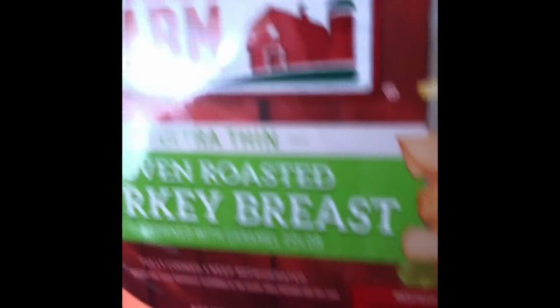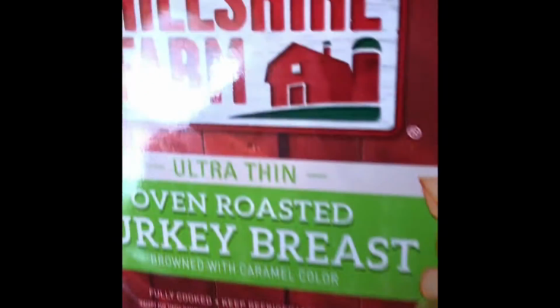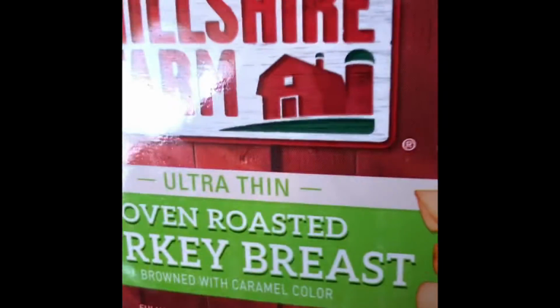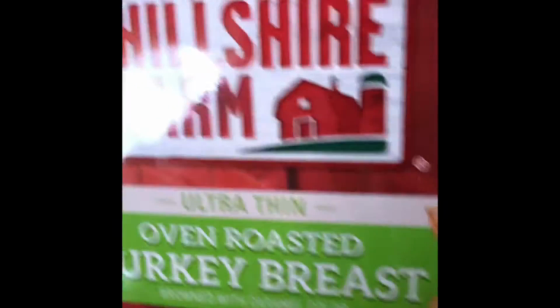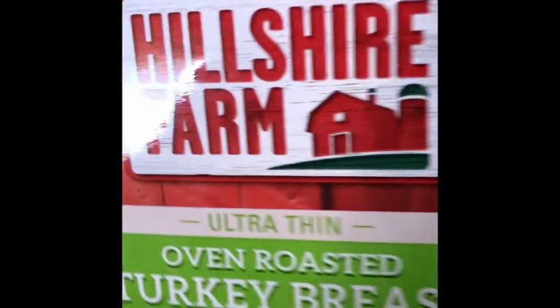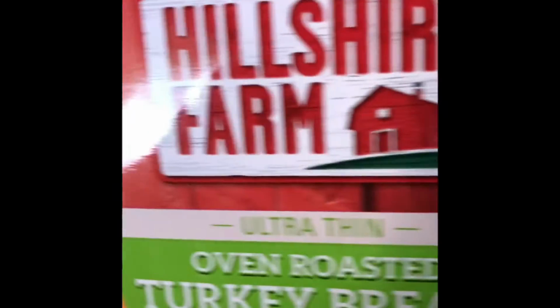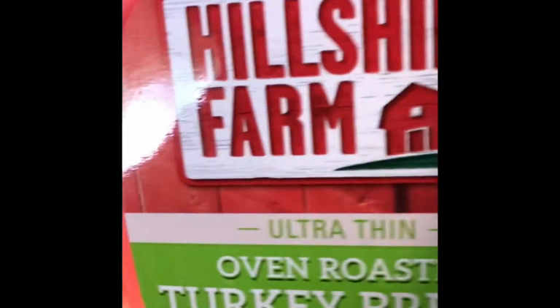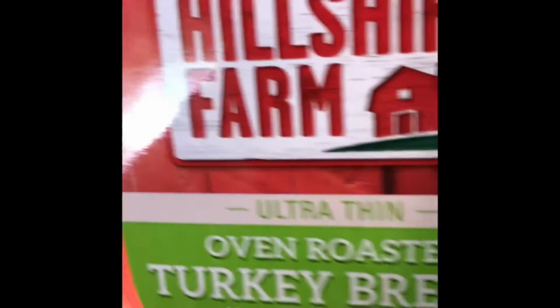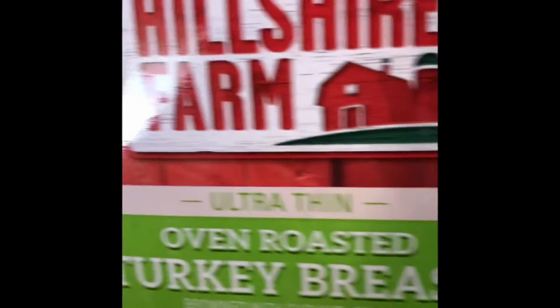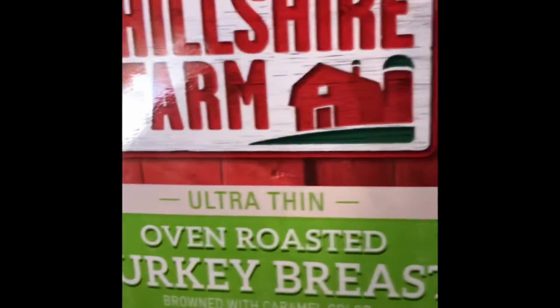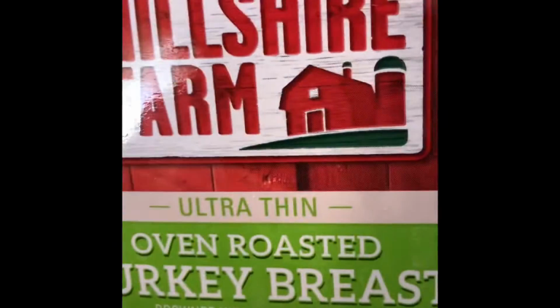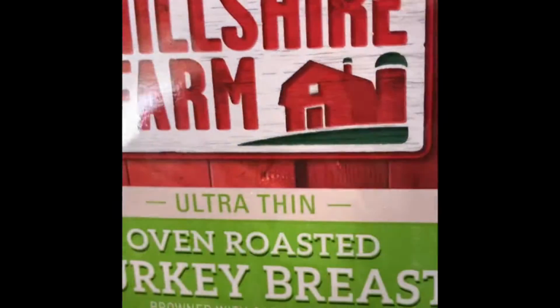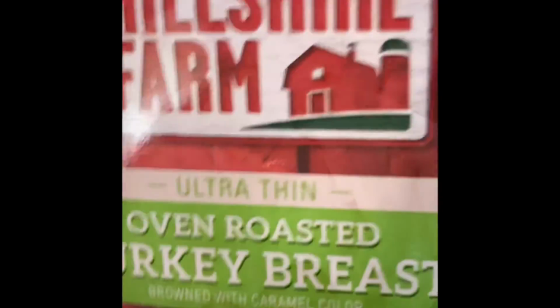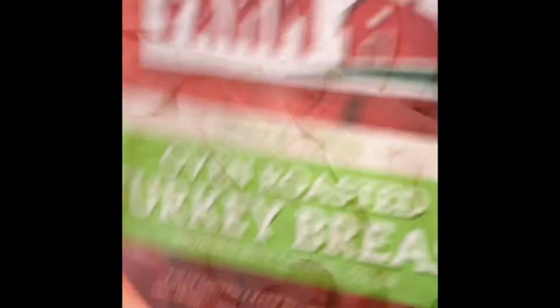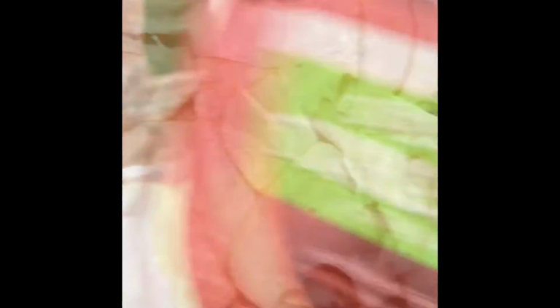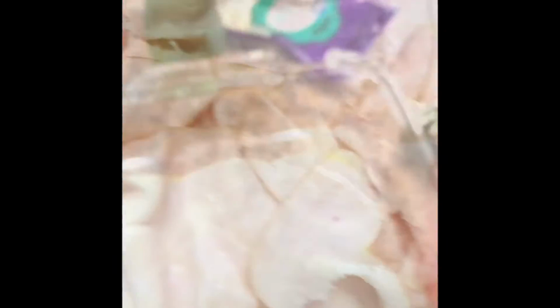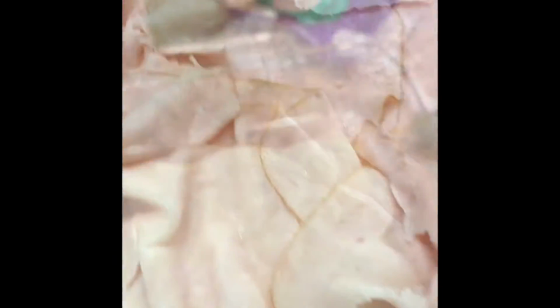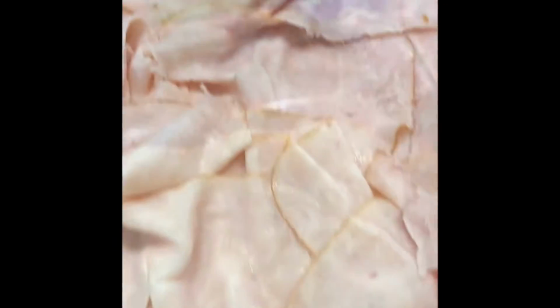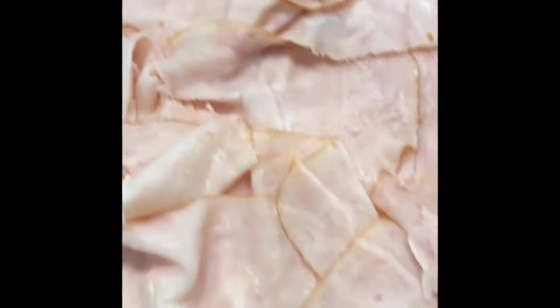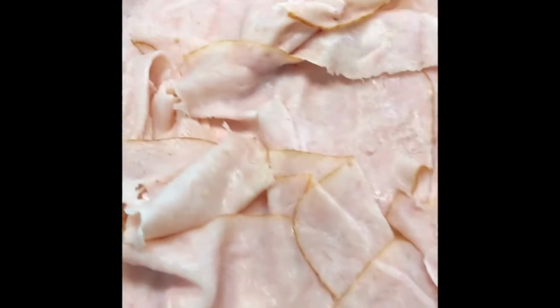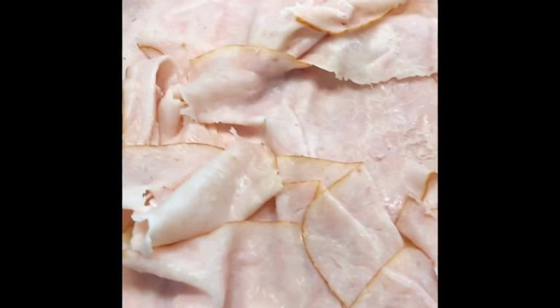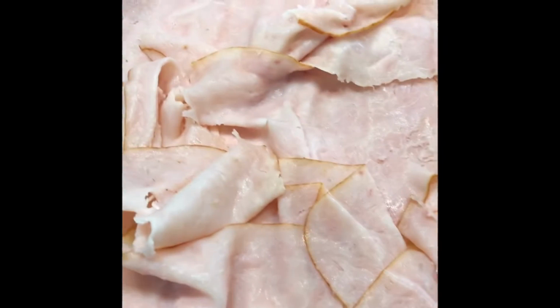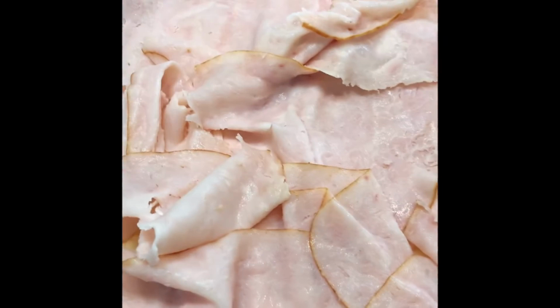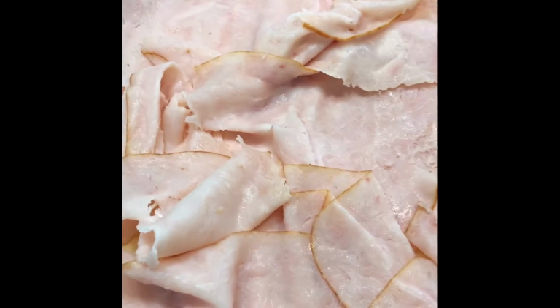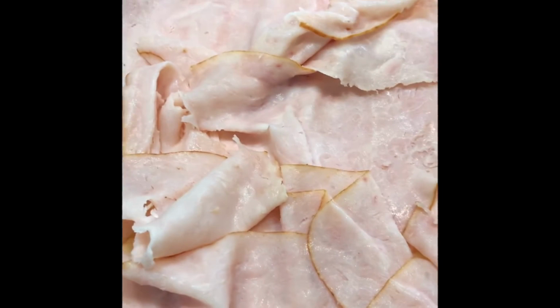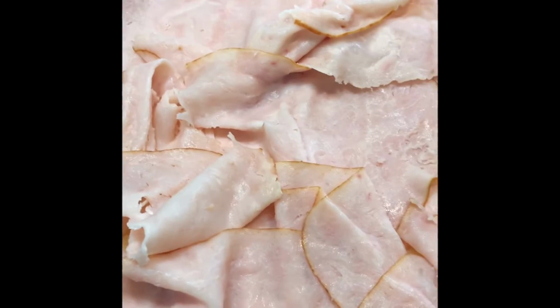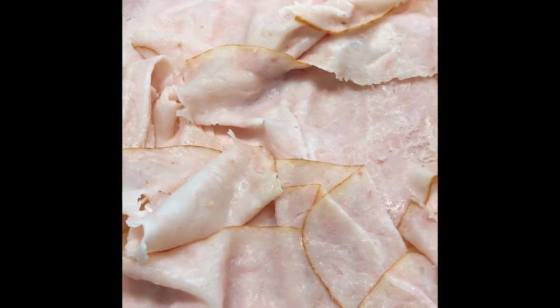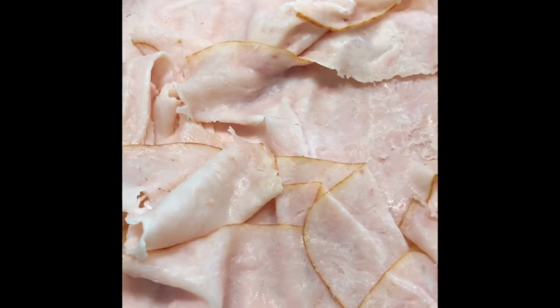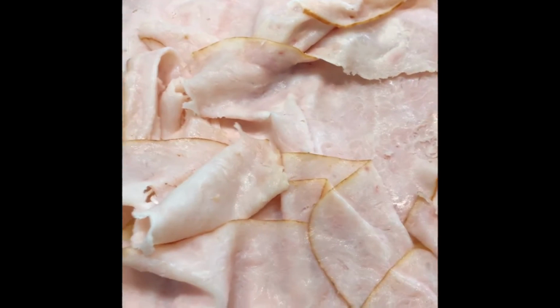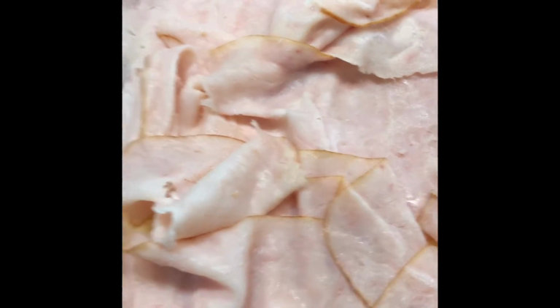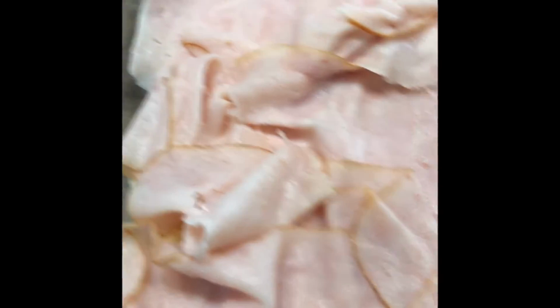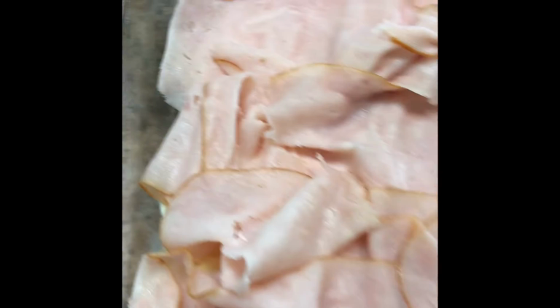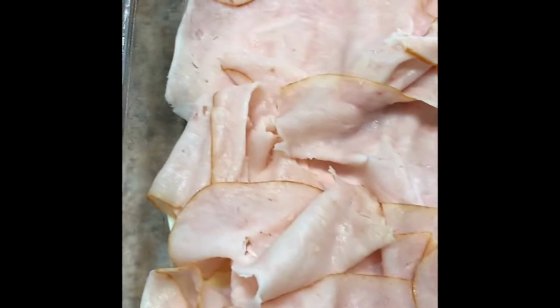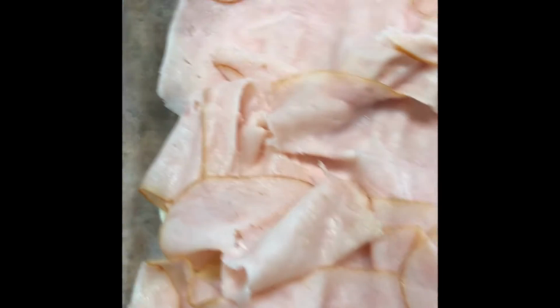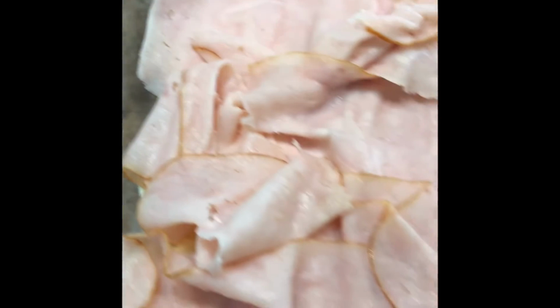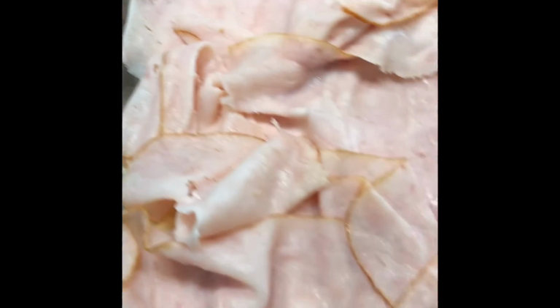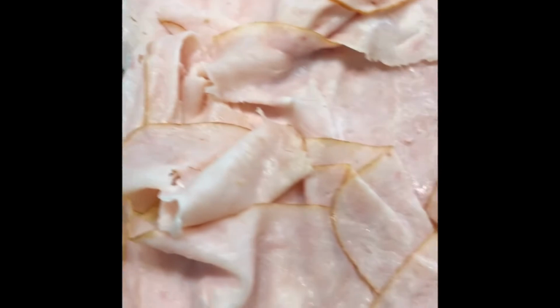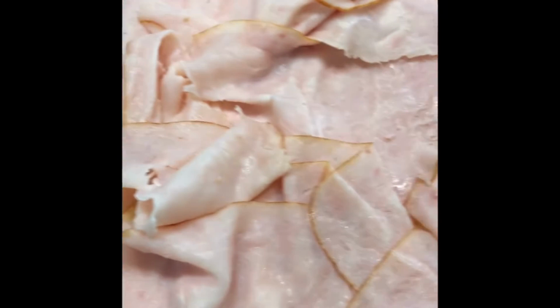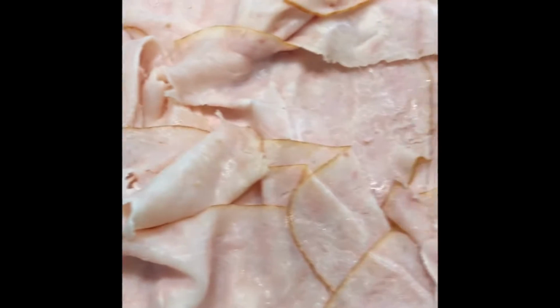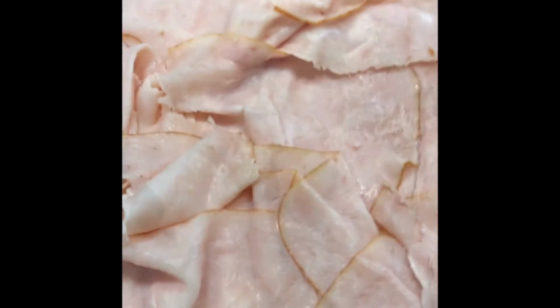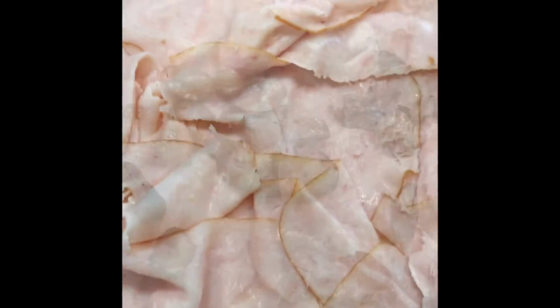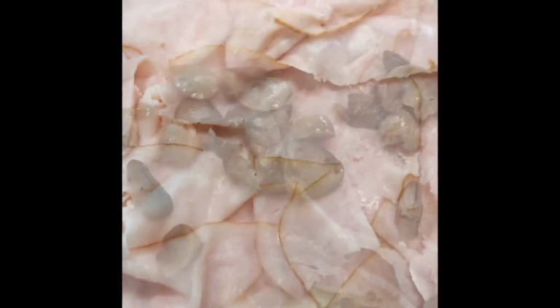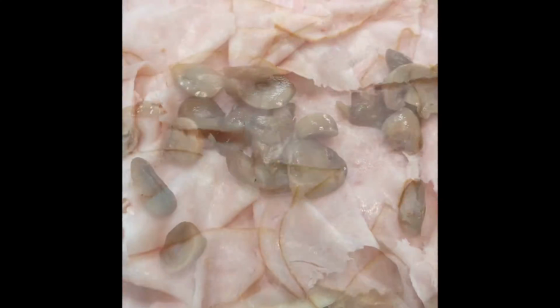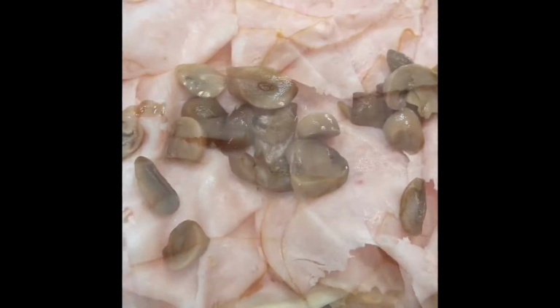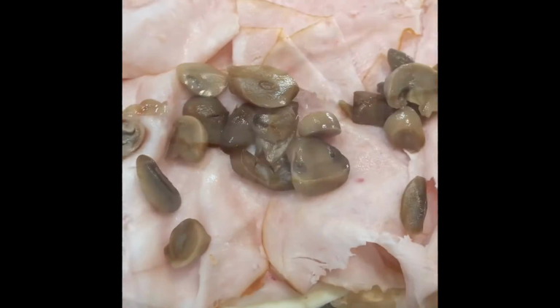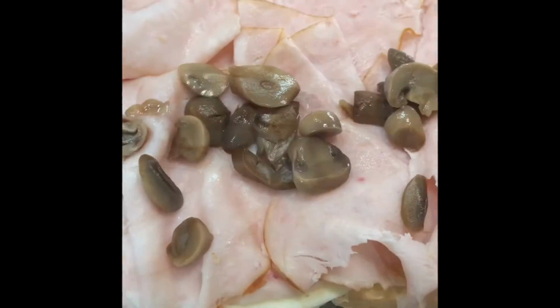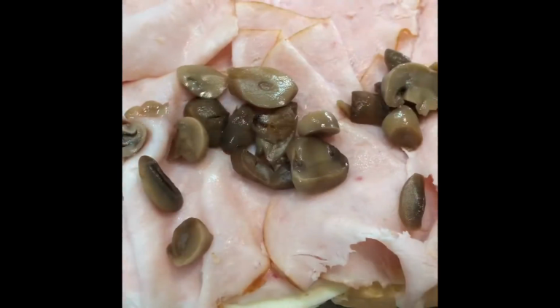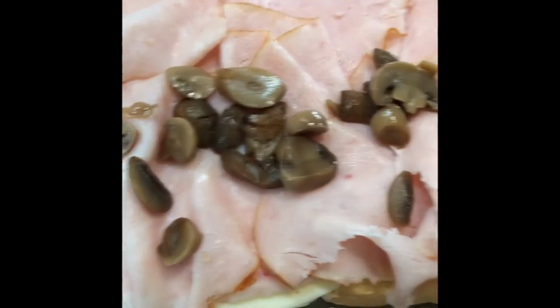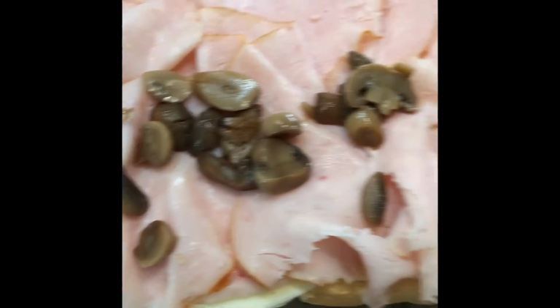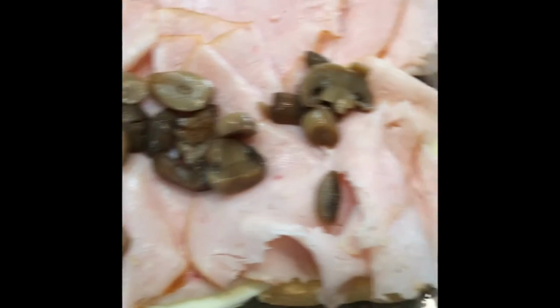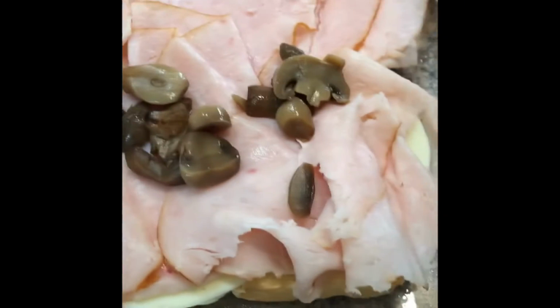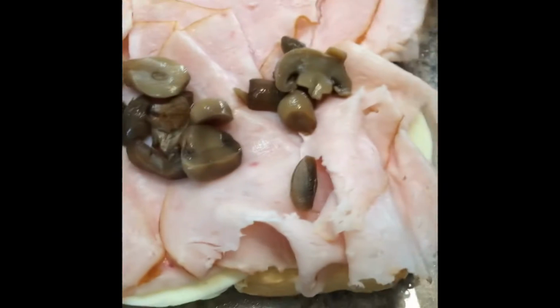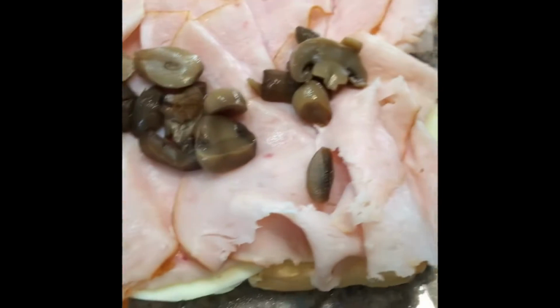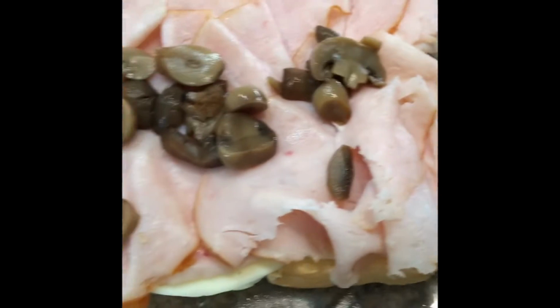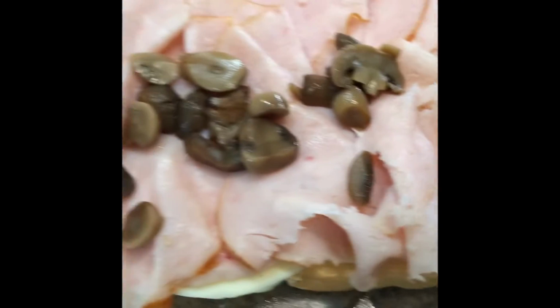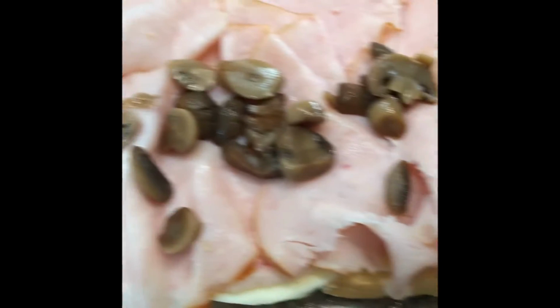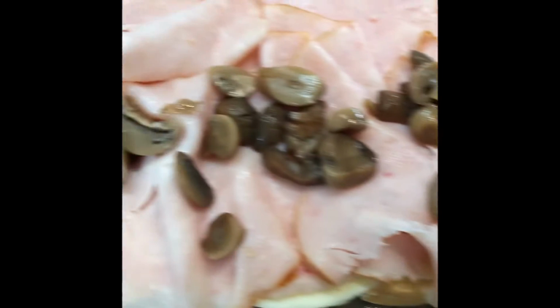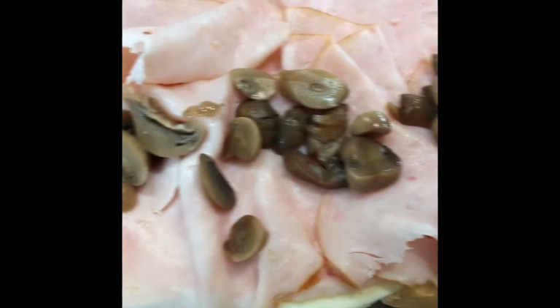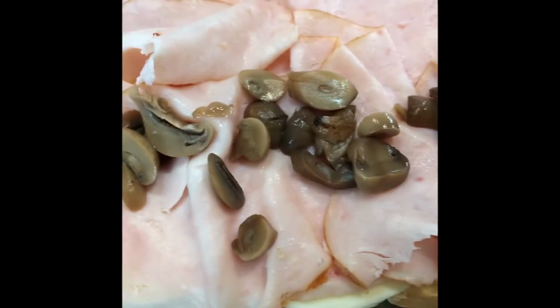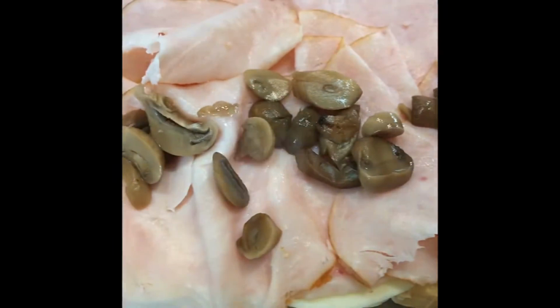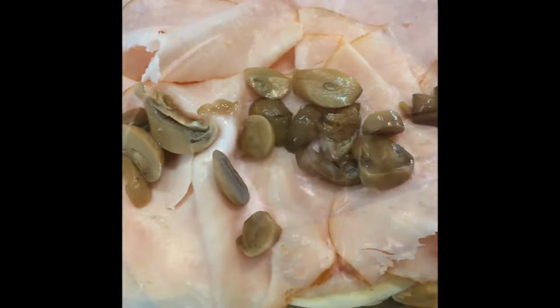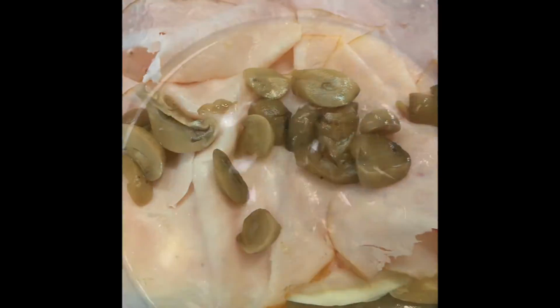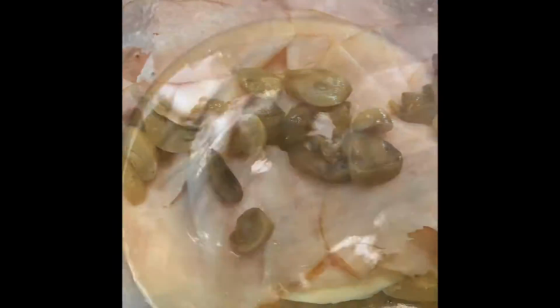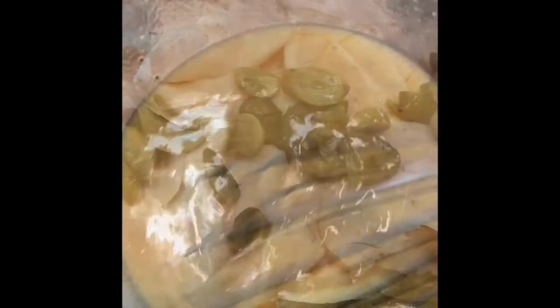Get your oven roasted deli turkey and get that spread on the bottom. I also like mushrooms, guys, so I added some of that as well.